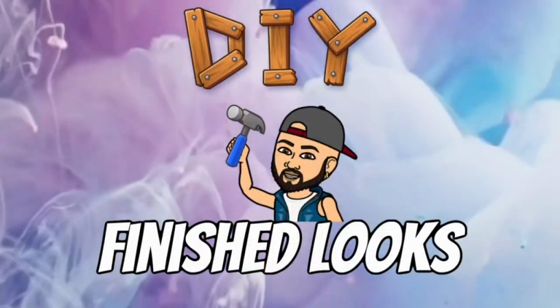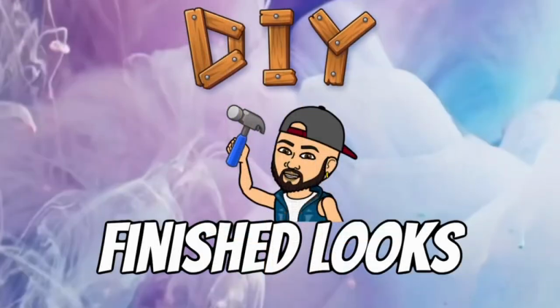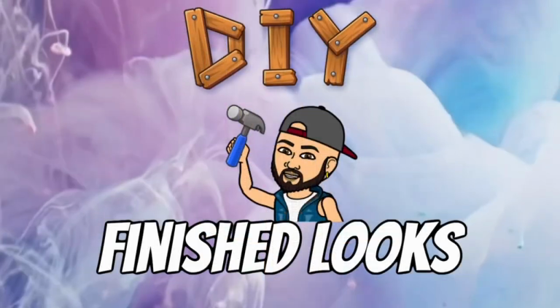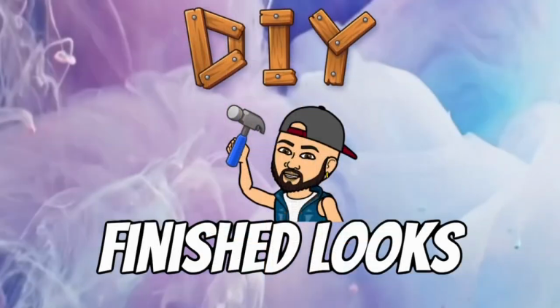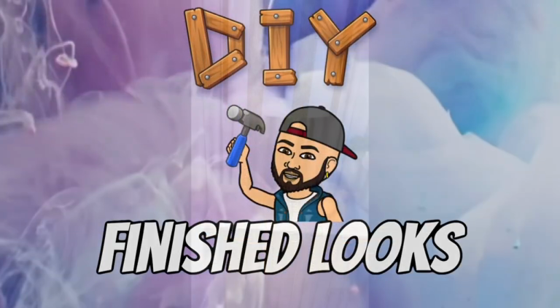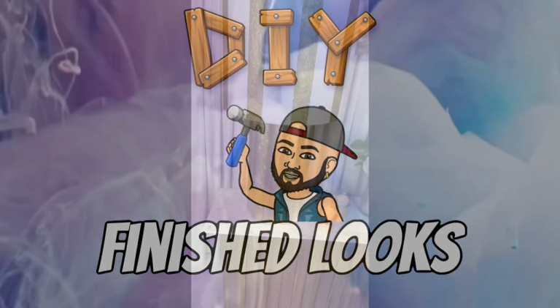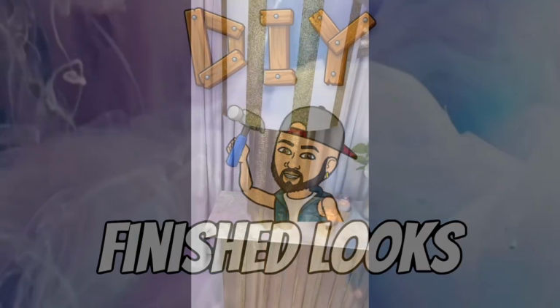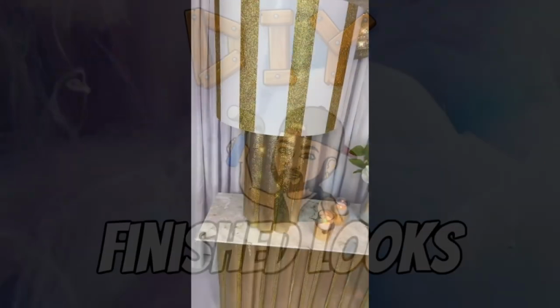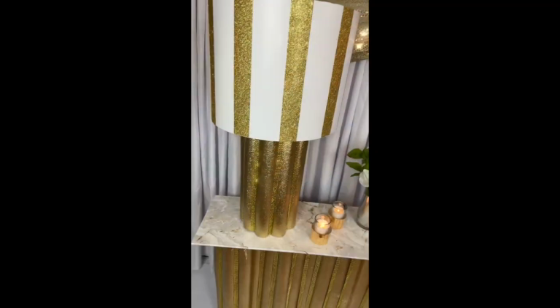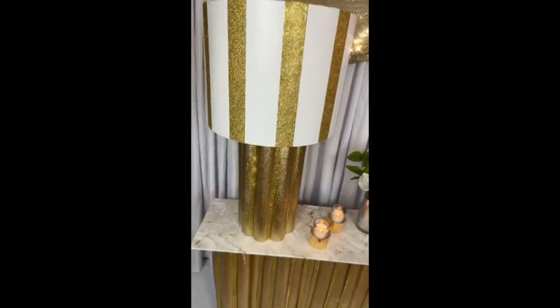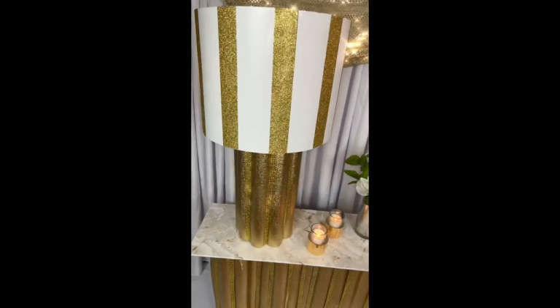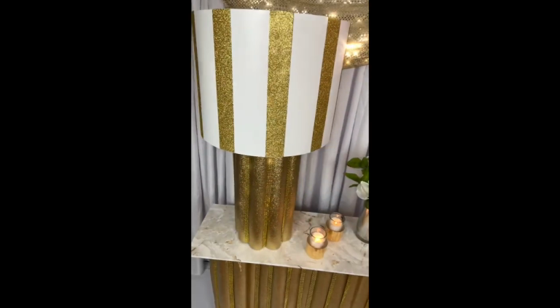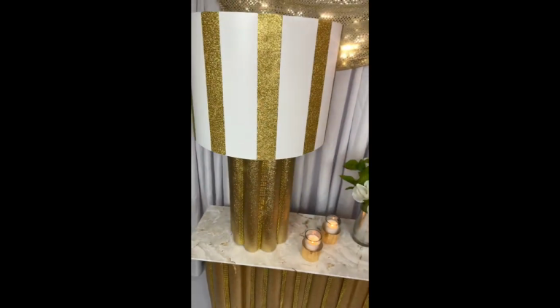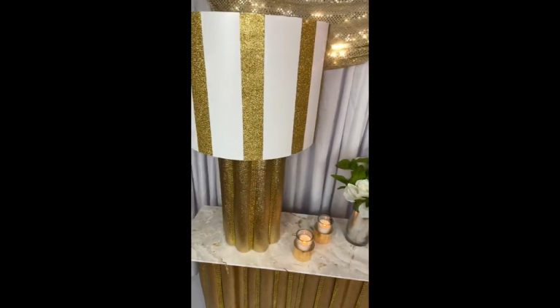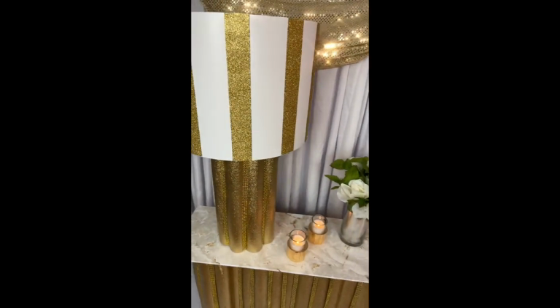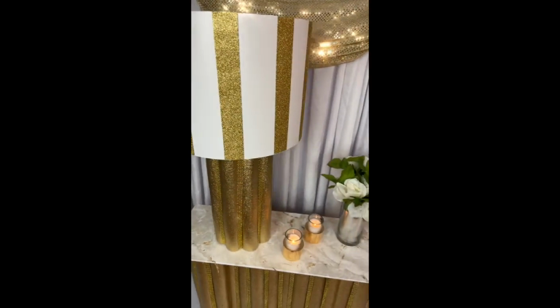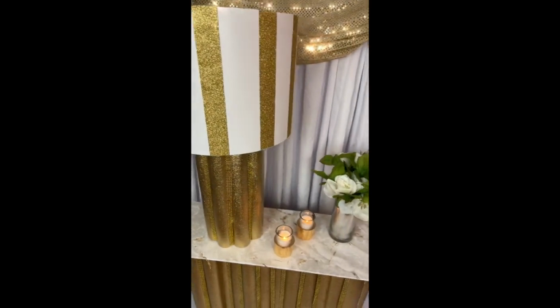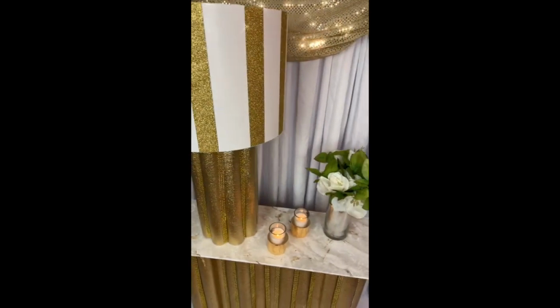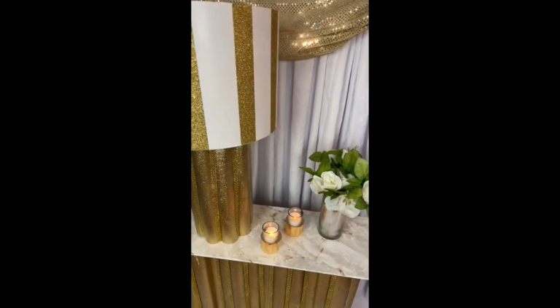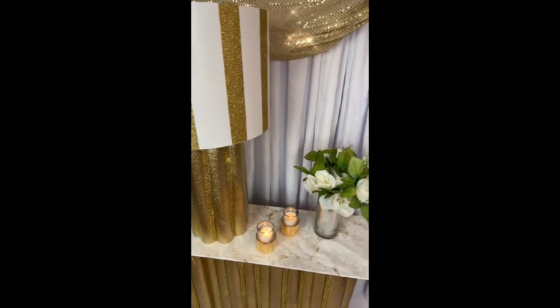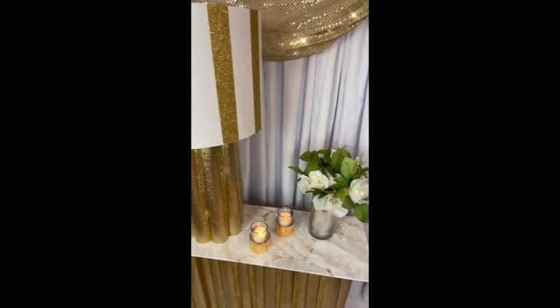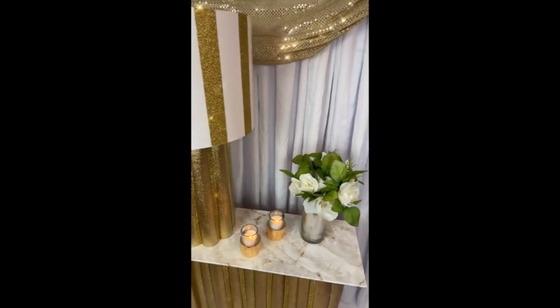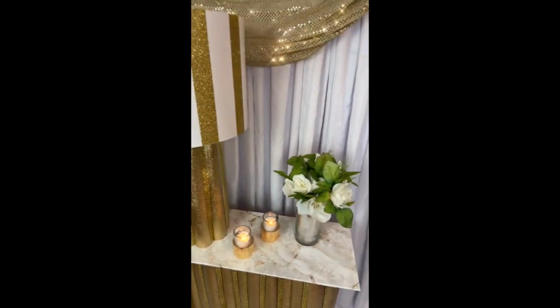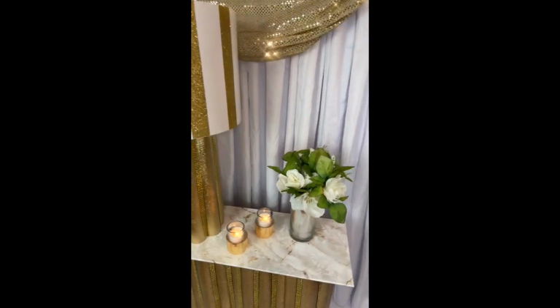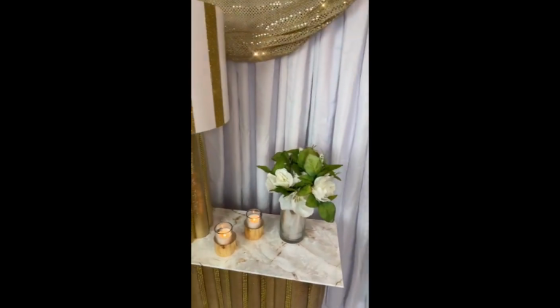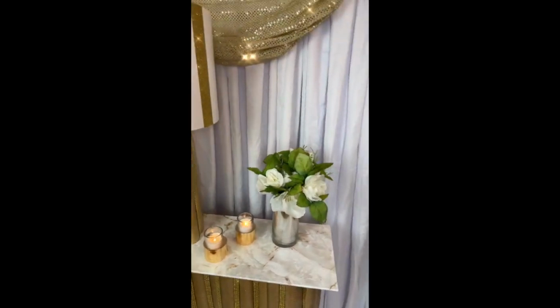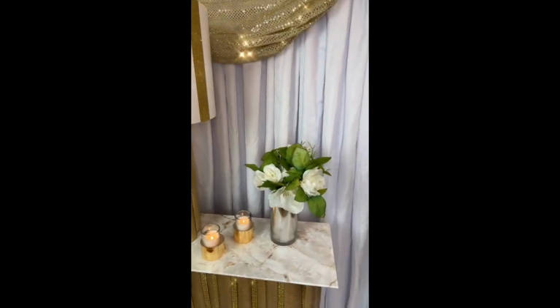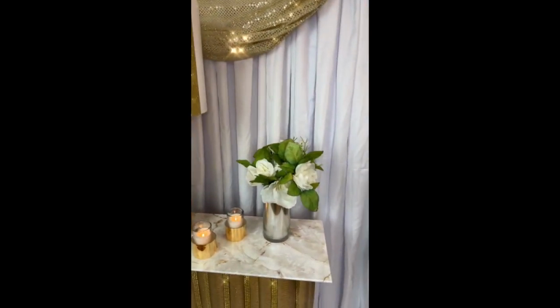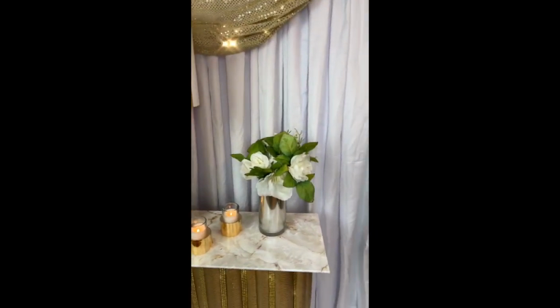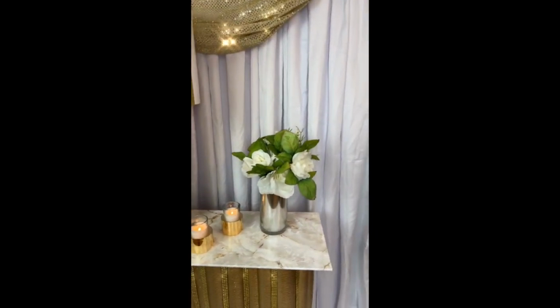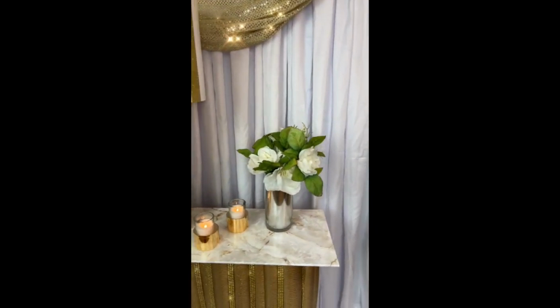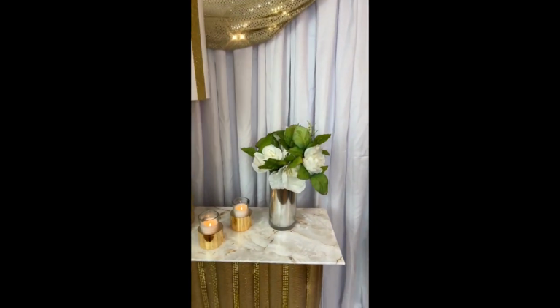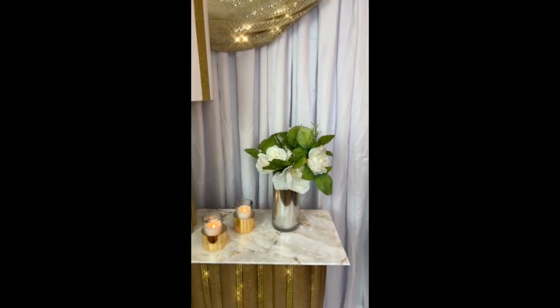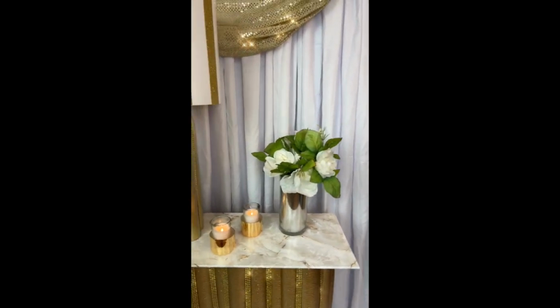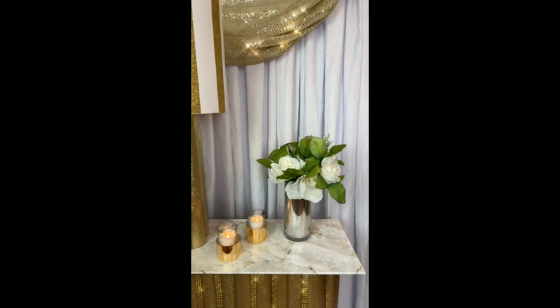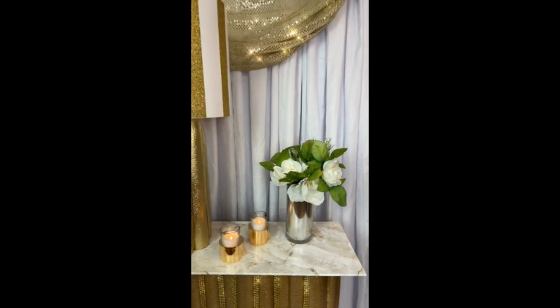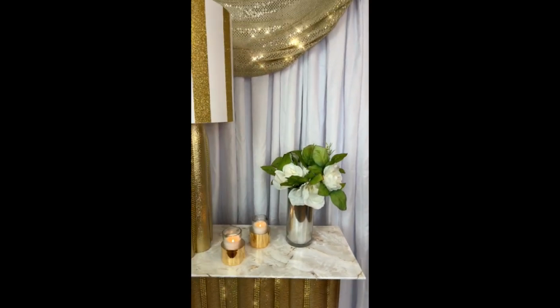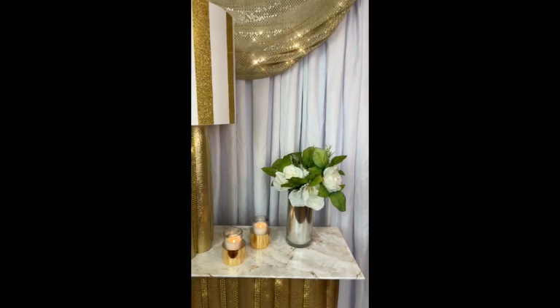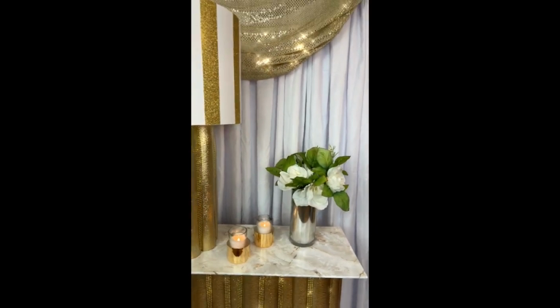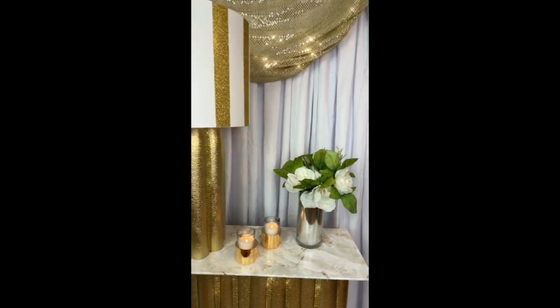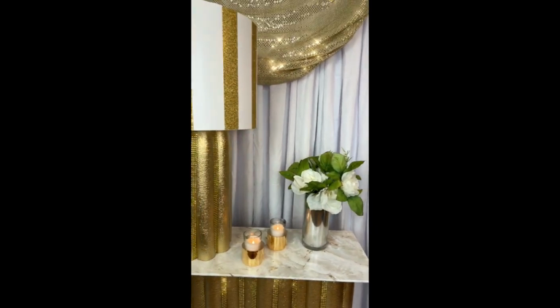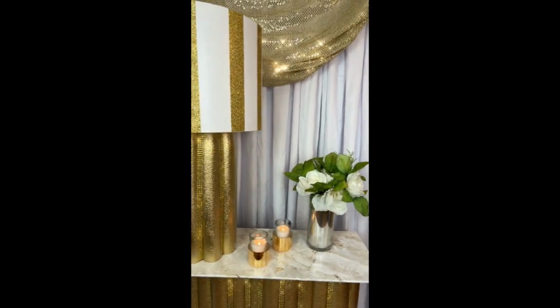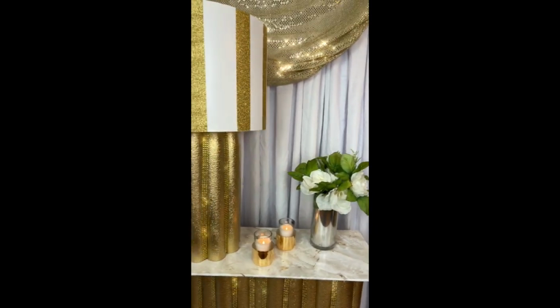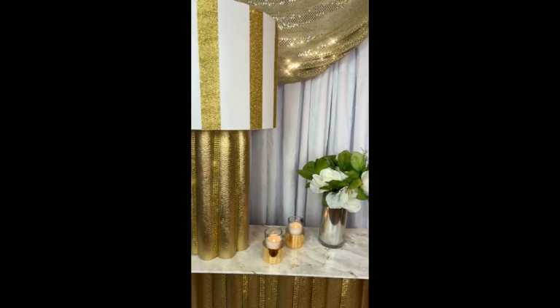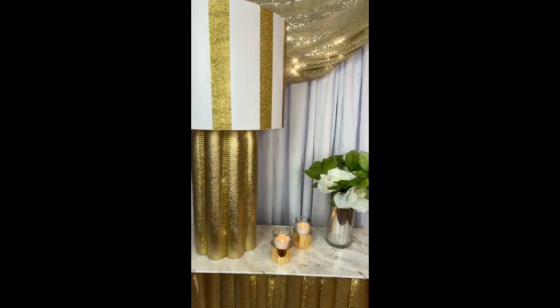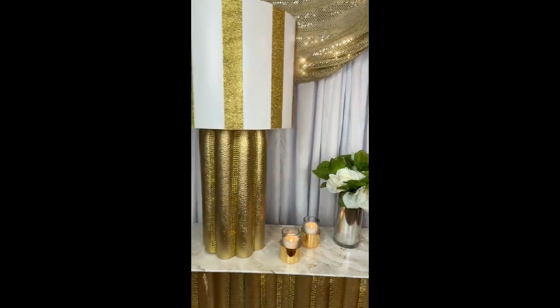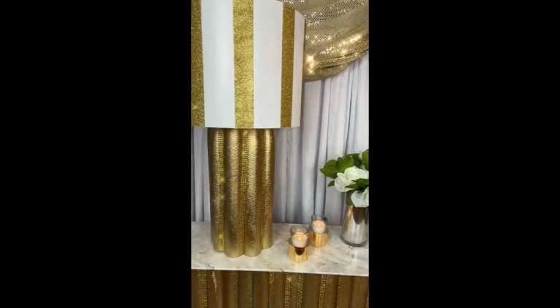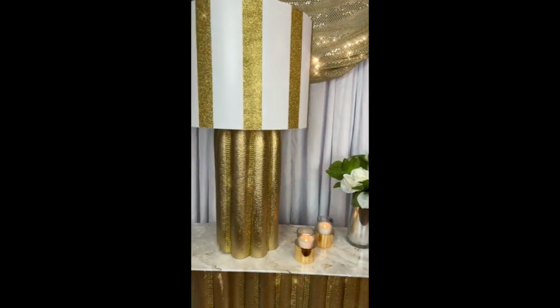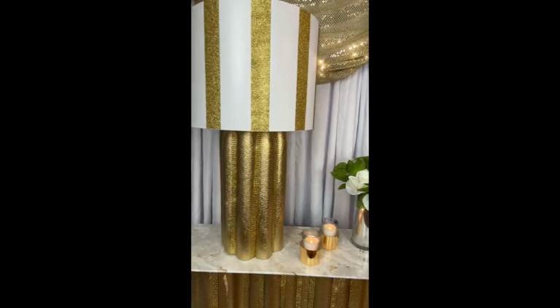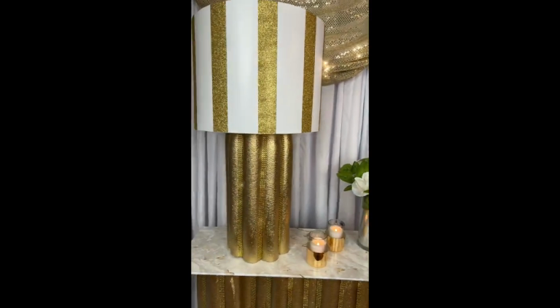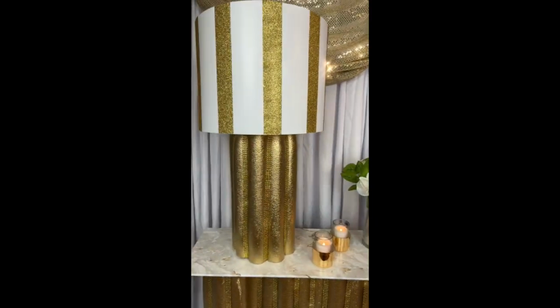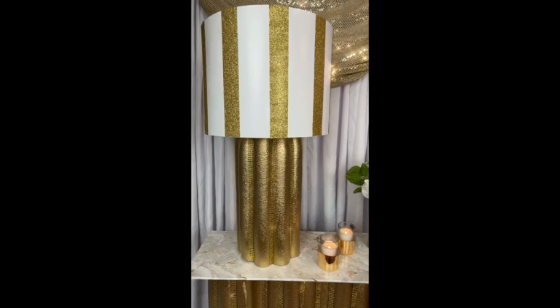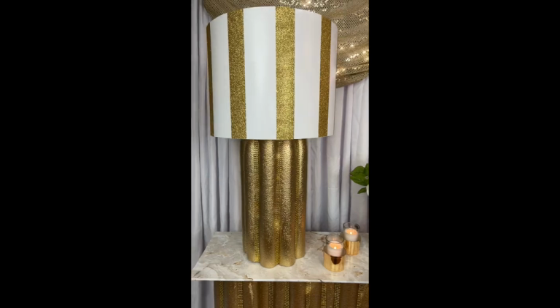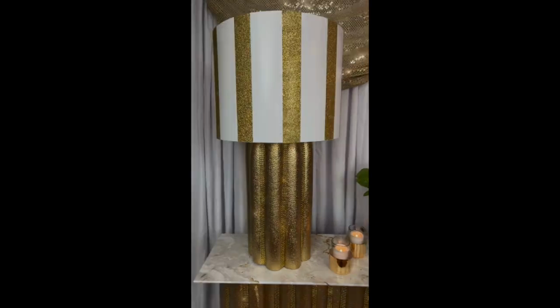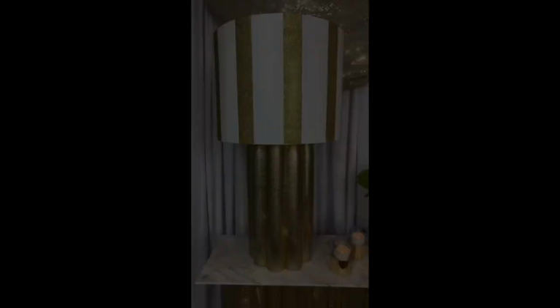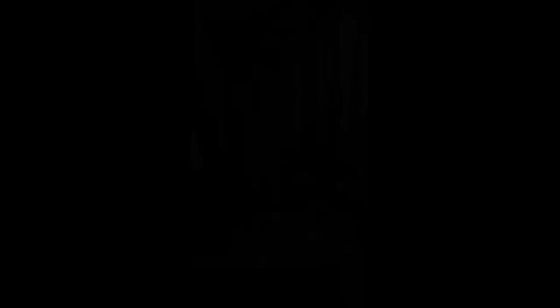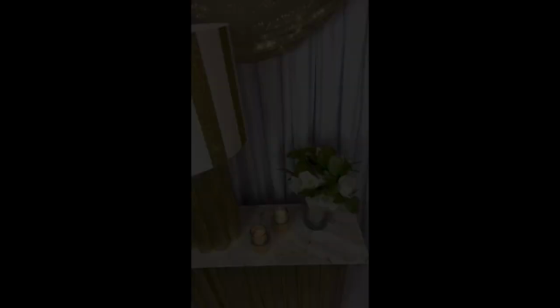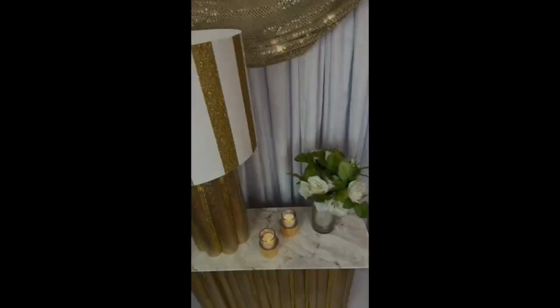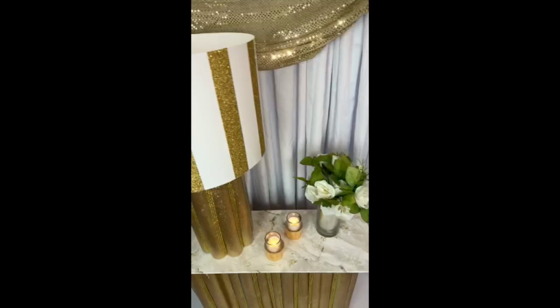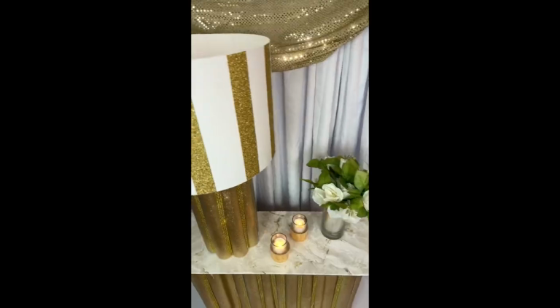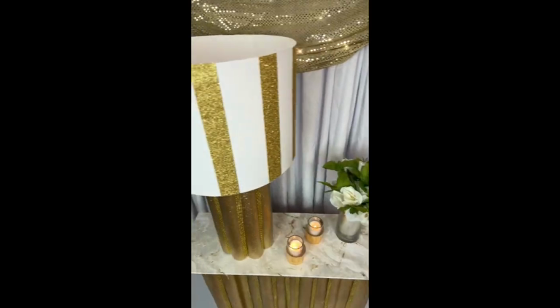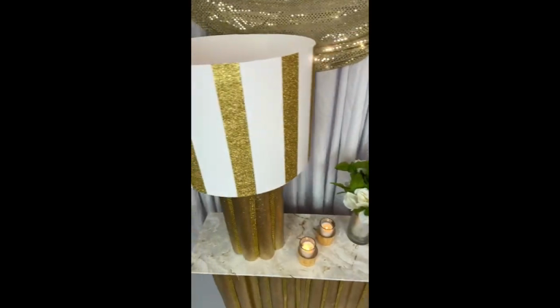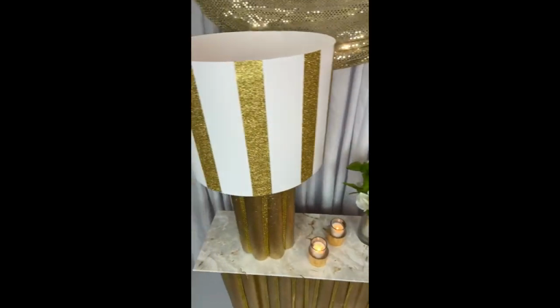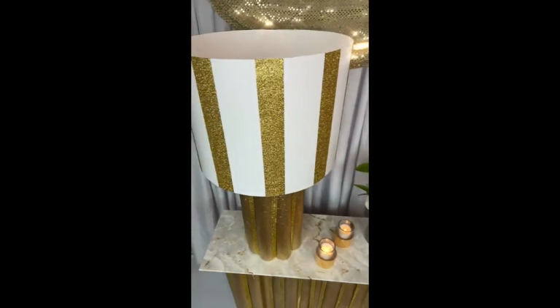I really do love the way both pieces turned out. Who knew that pool noodles could look so beautiful, glamorous, and chic.